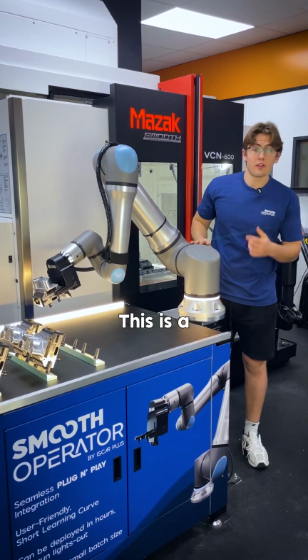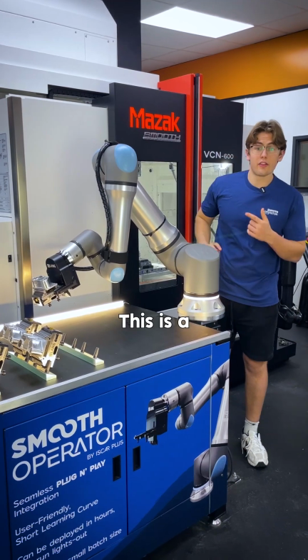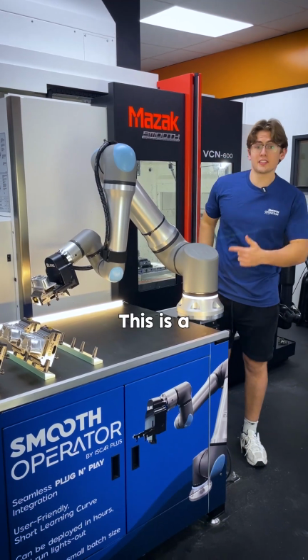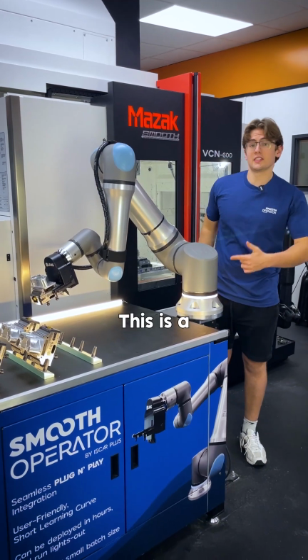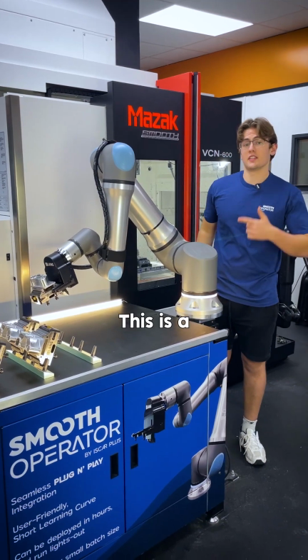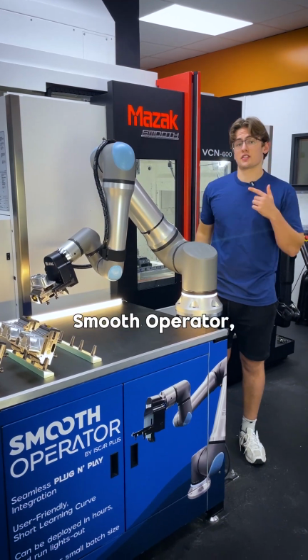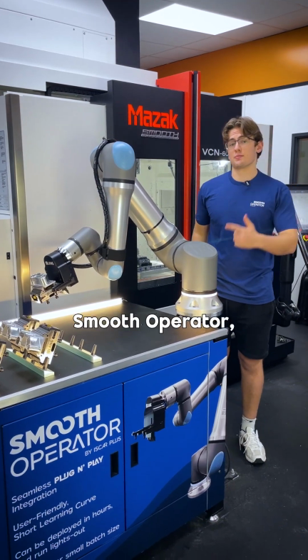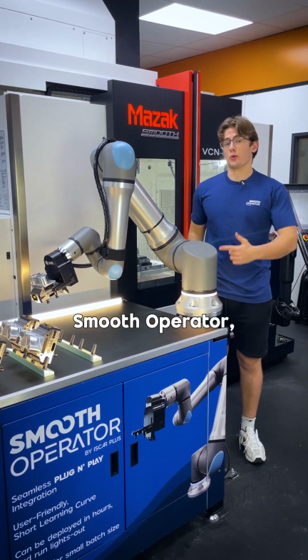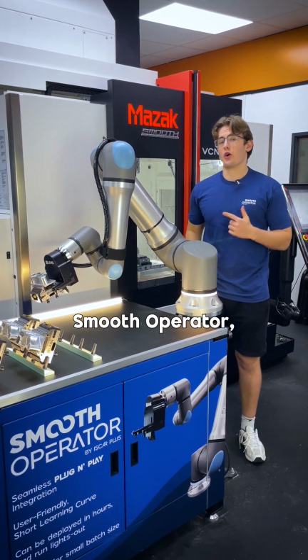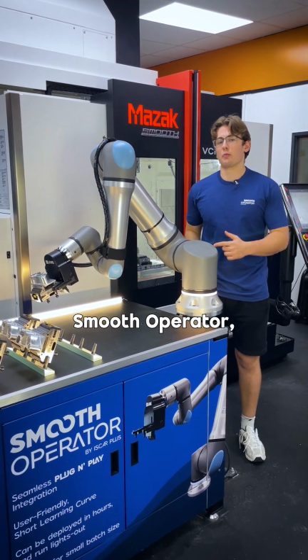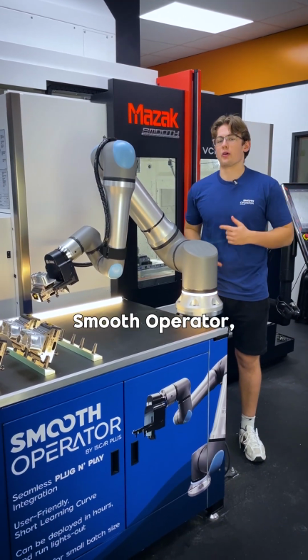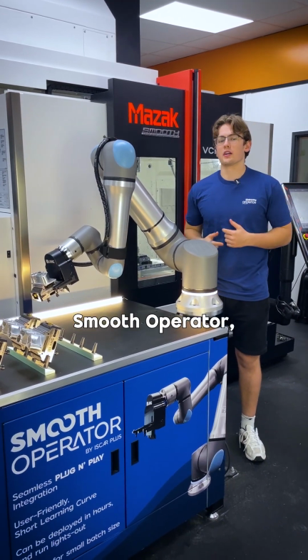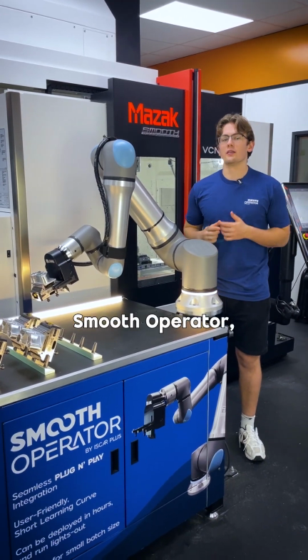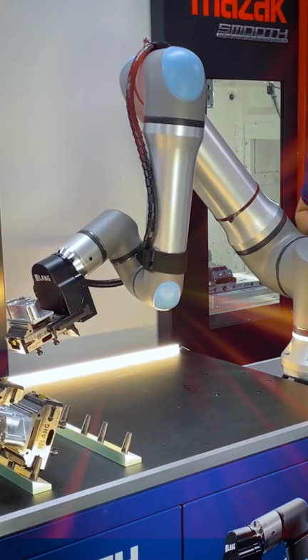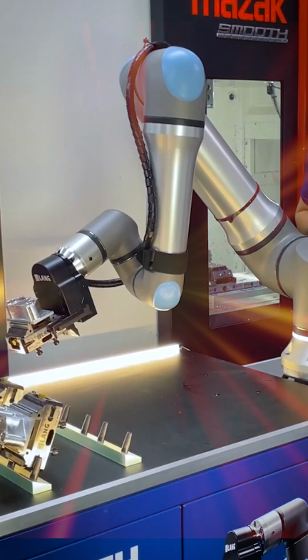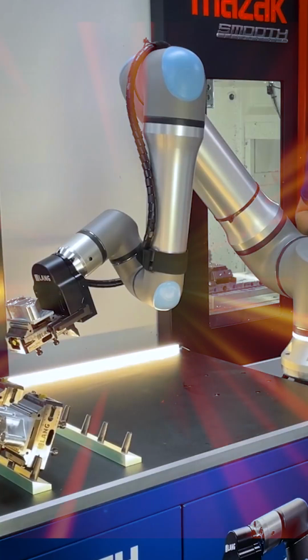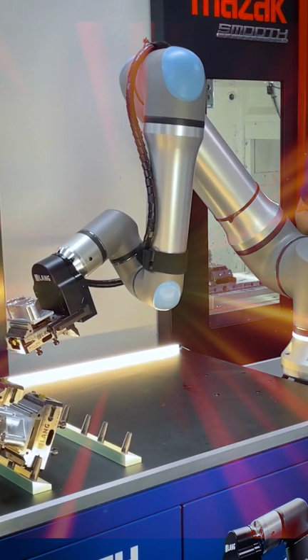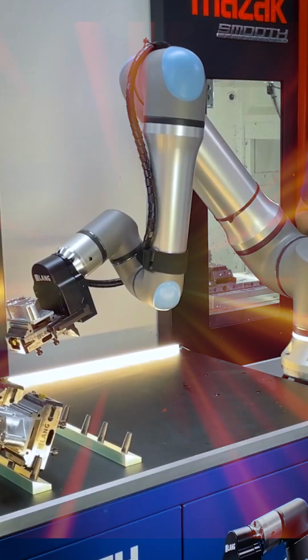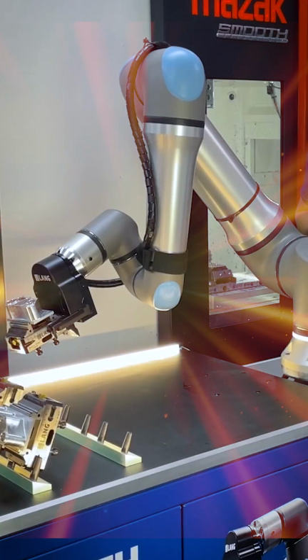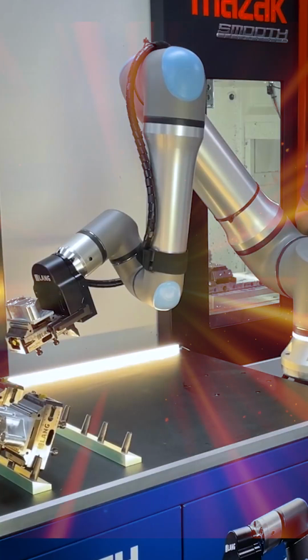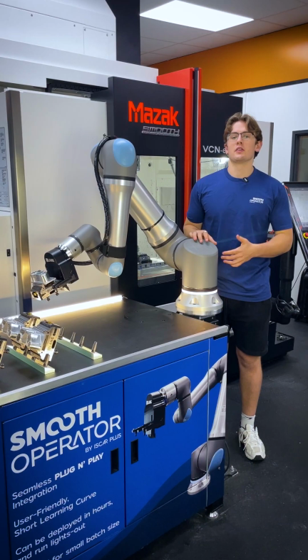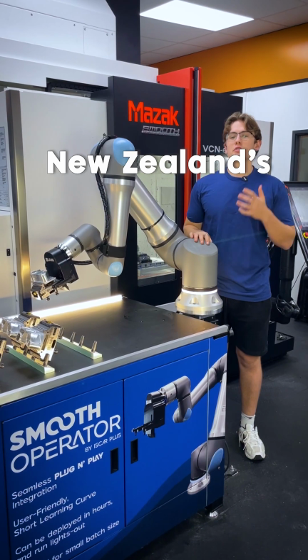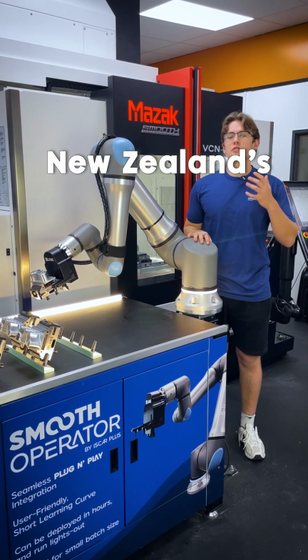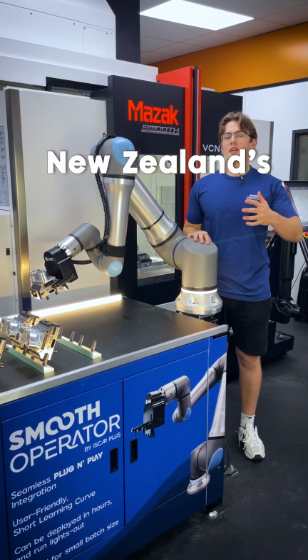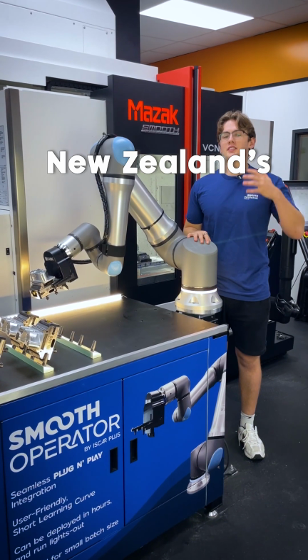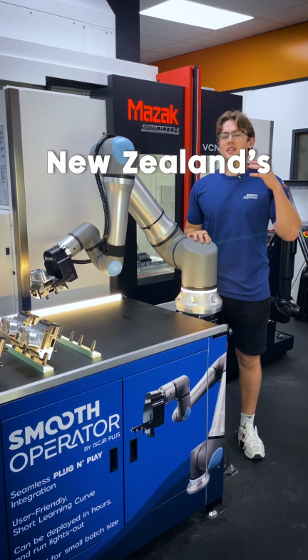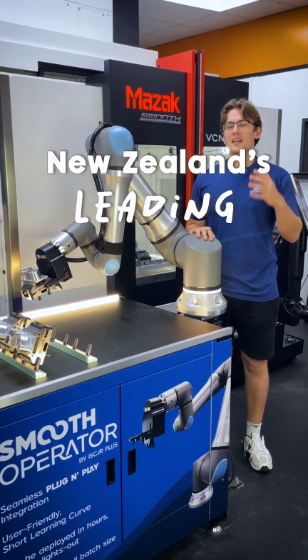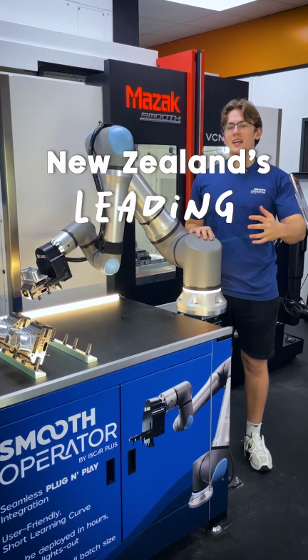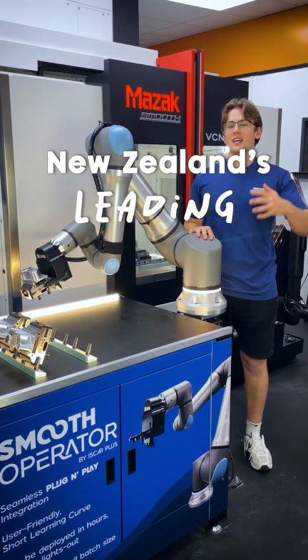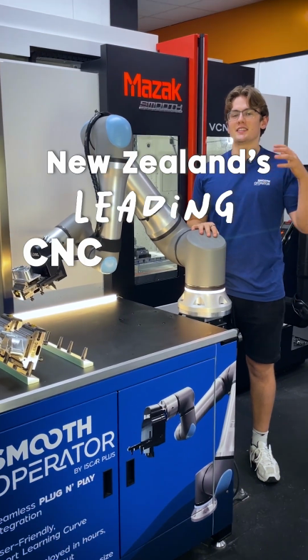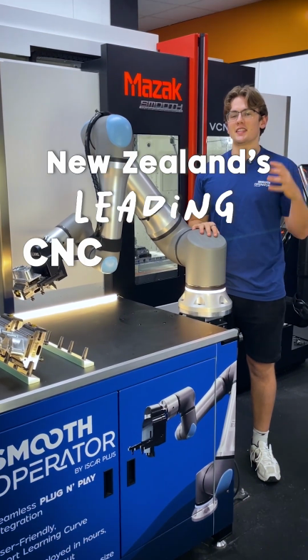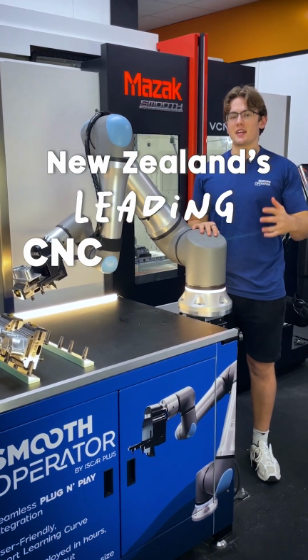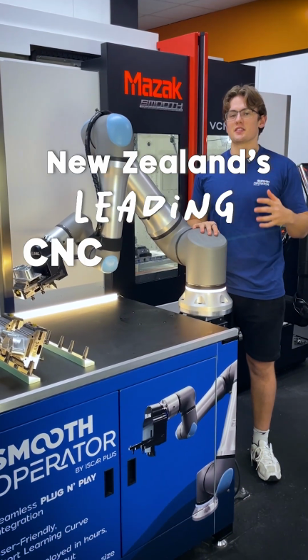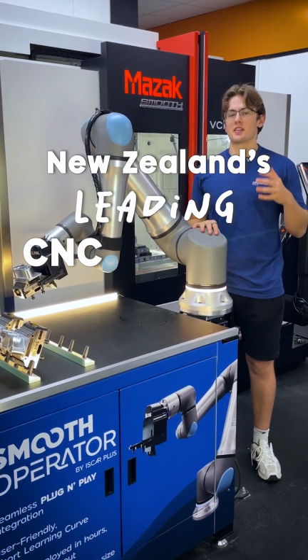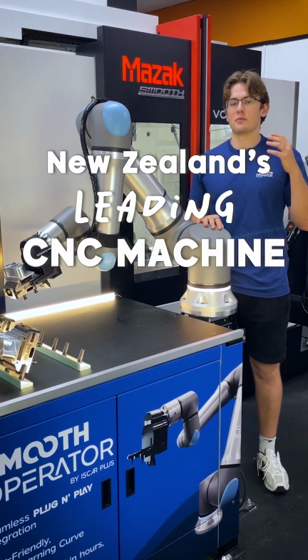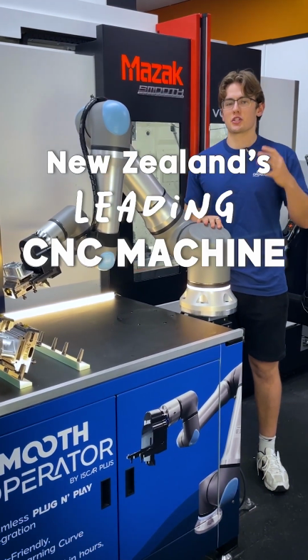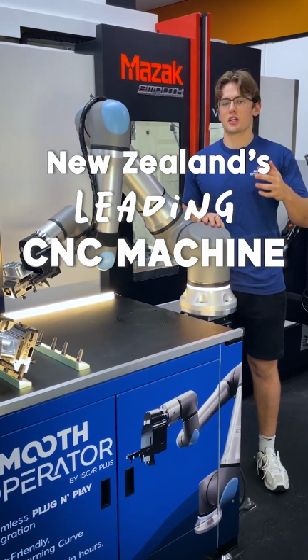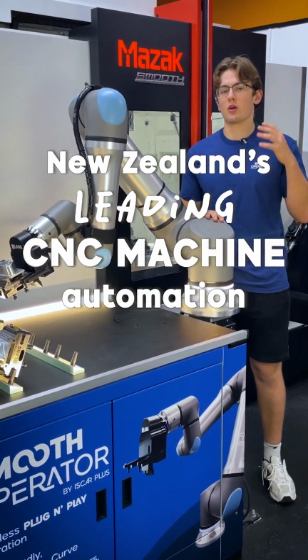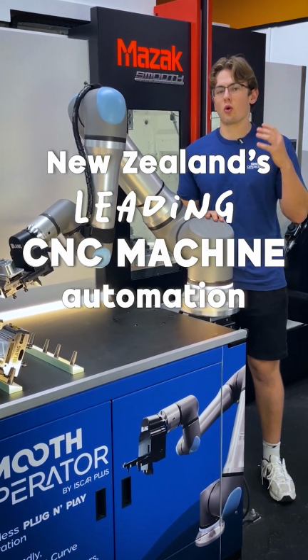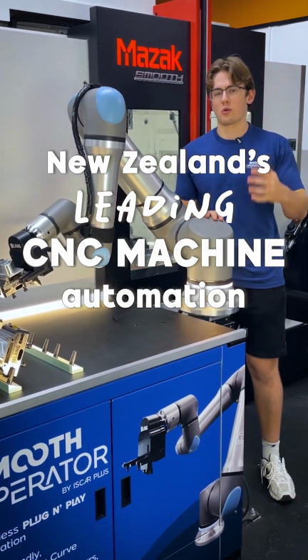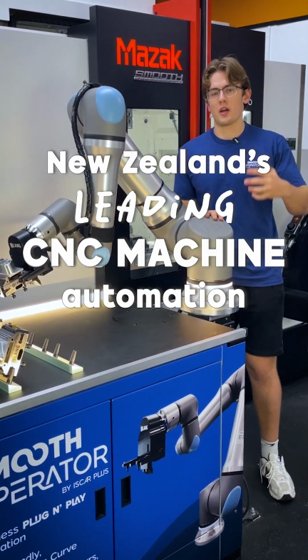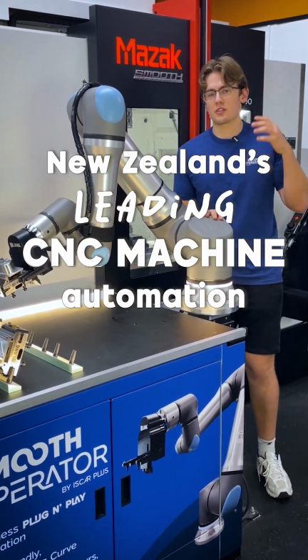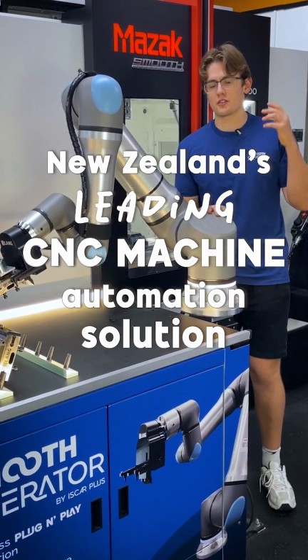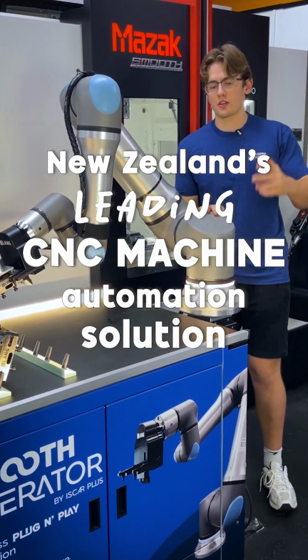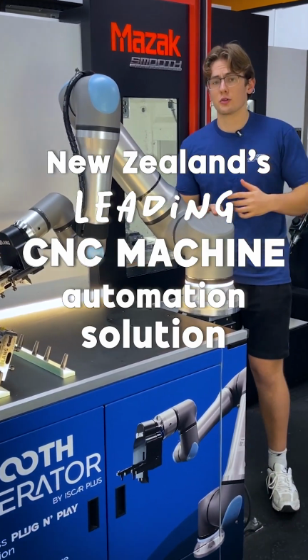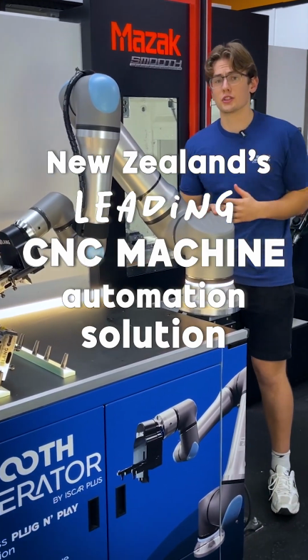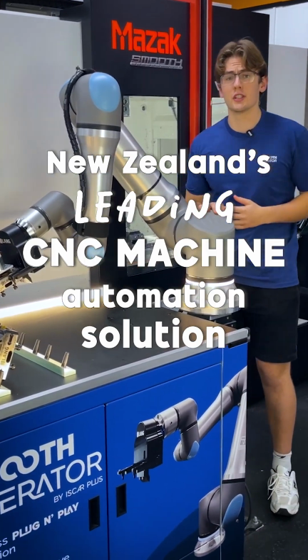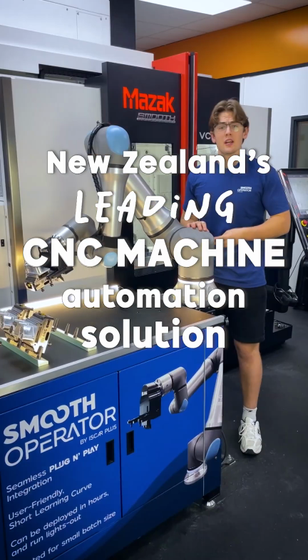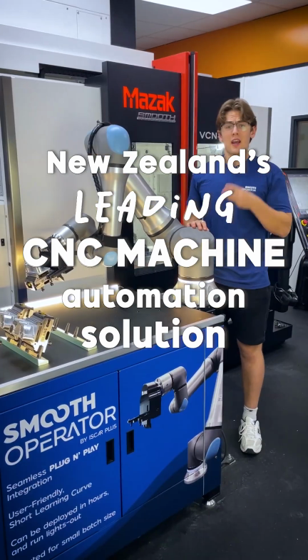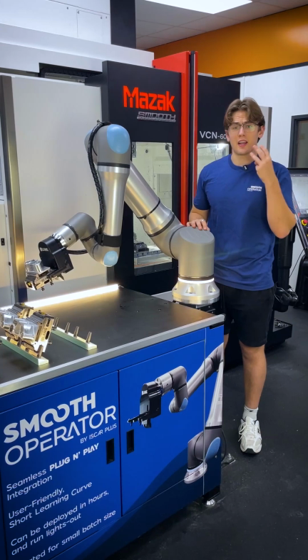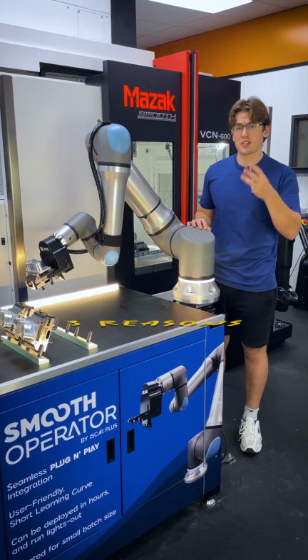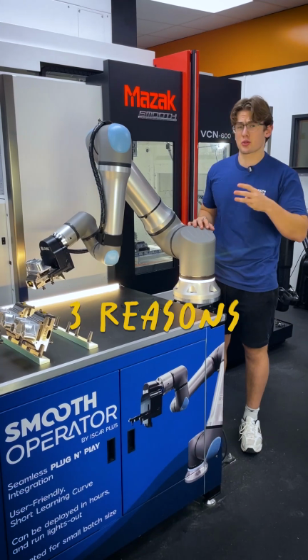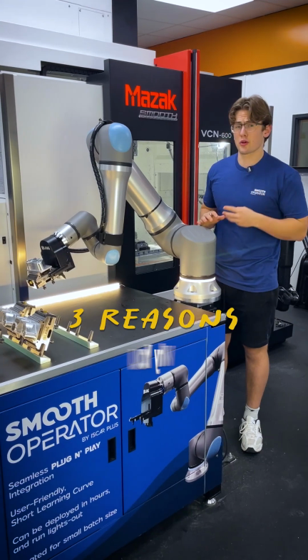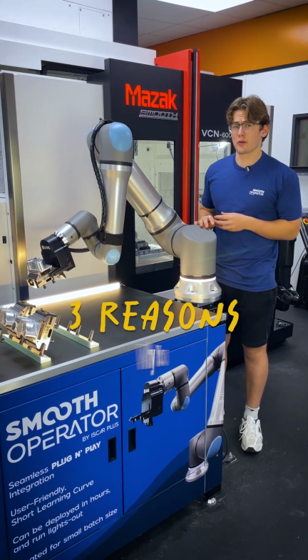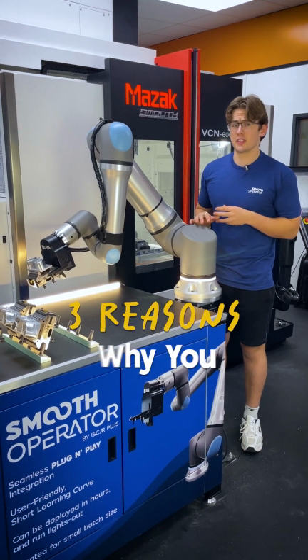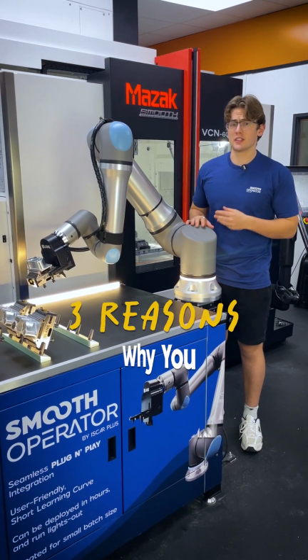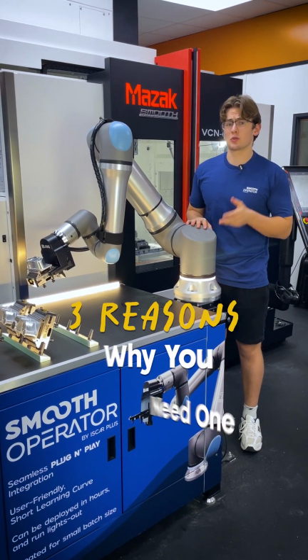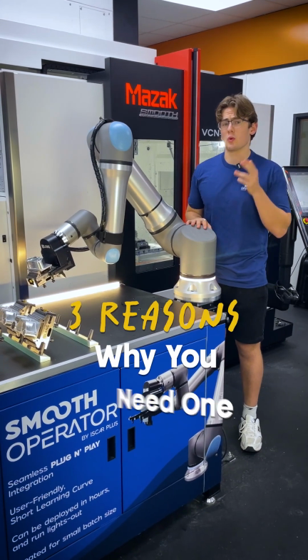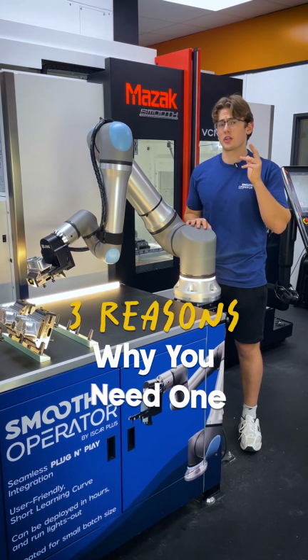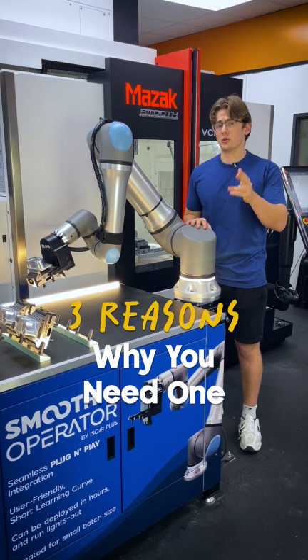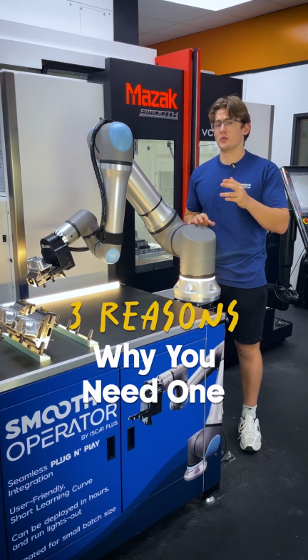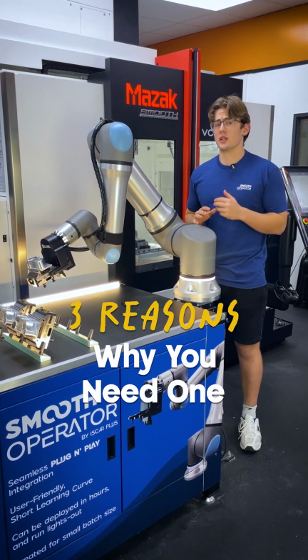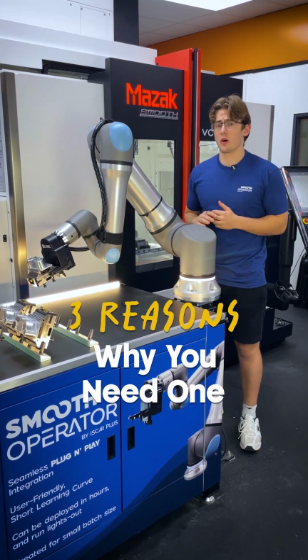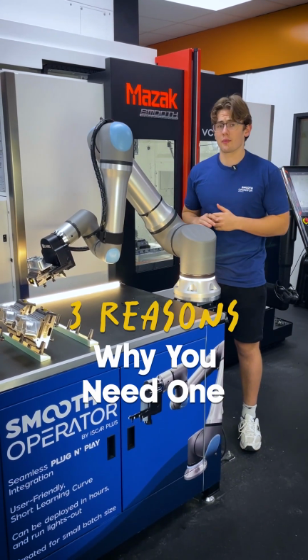This is a Smooth Operator — New Zealand's leading CNC machine automation solution — and there are three reasons why you need one.